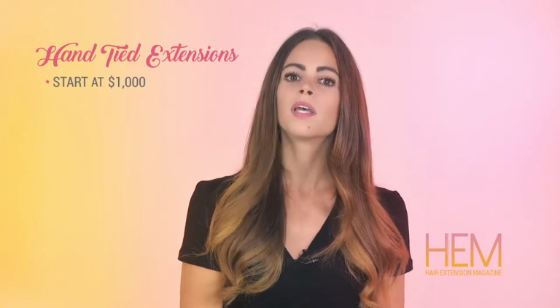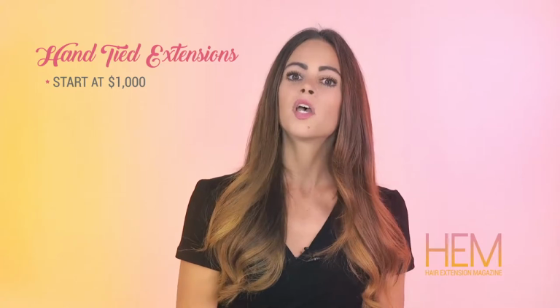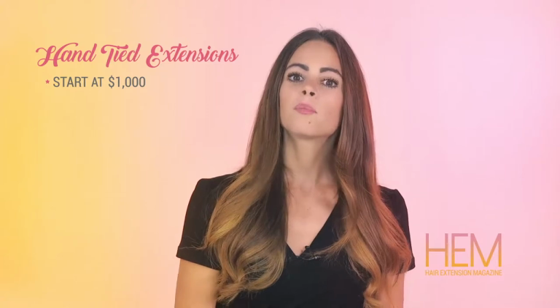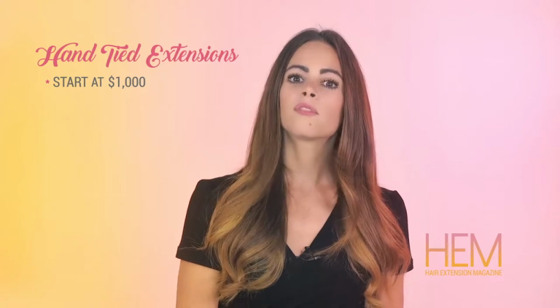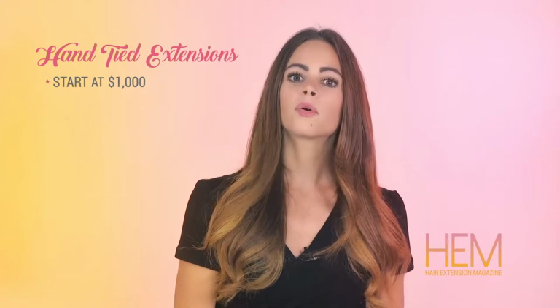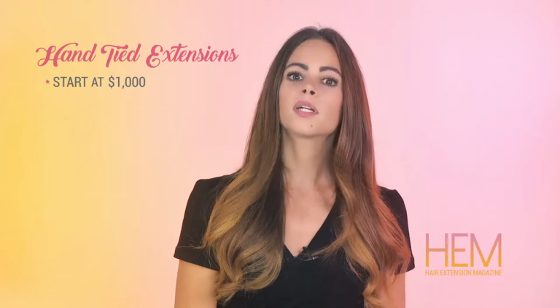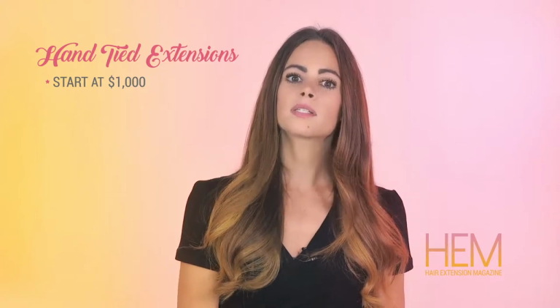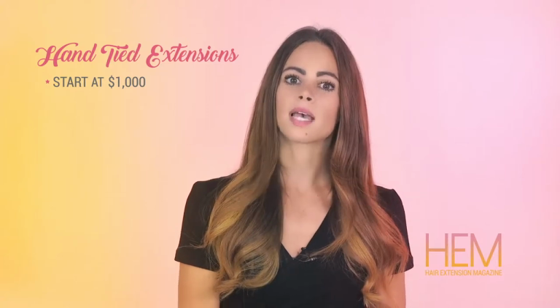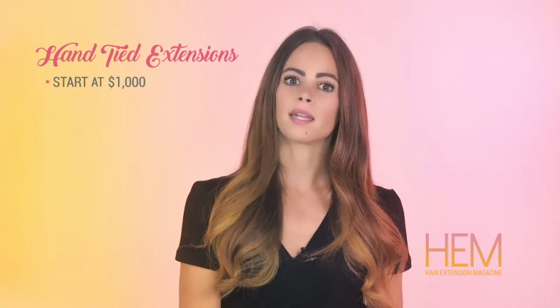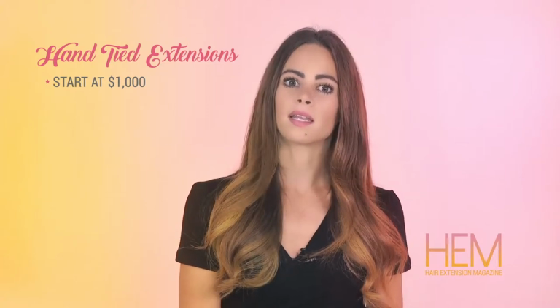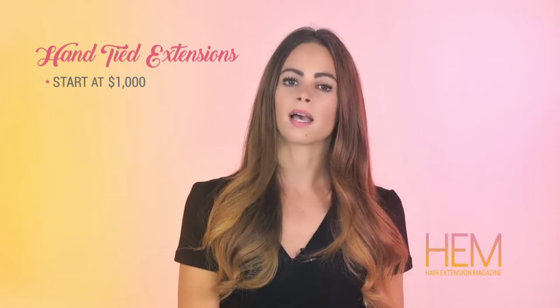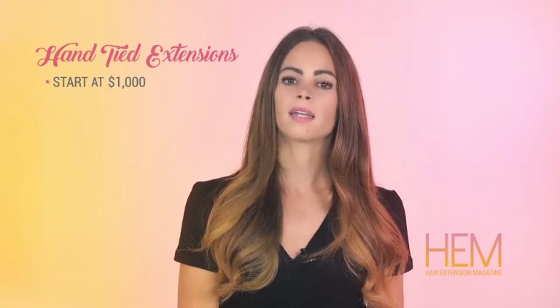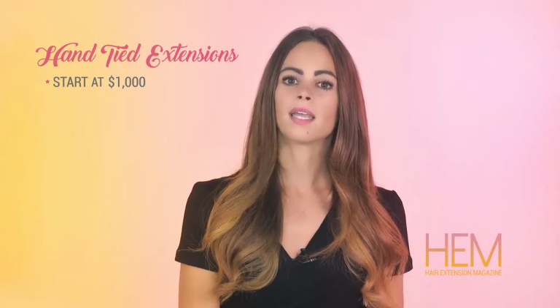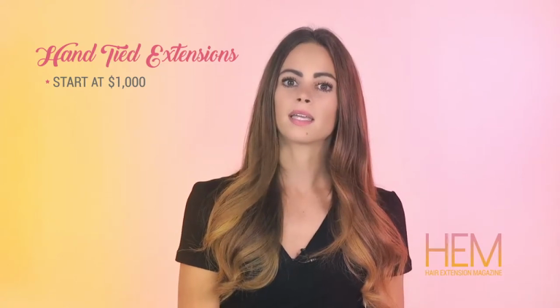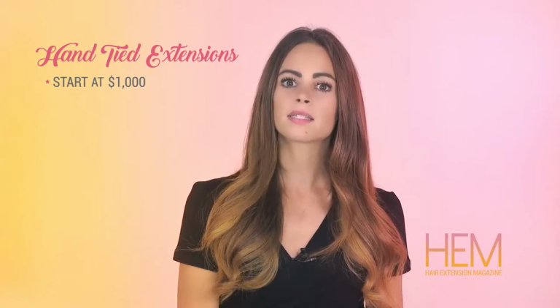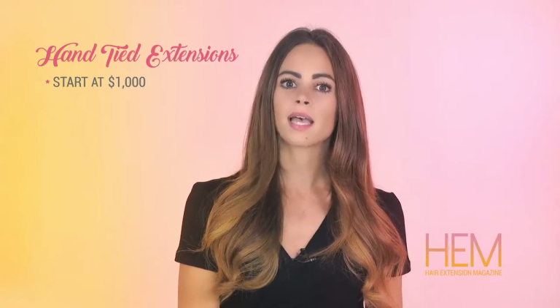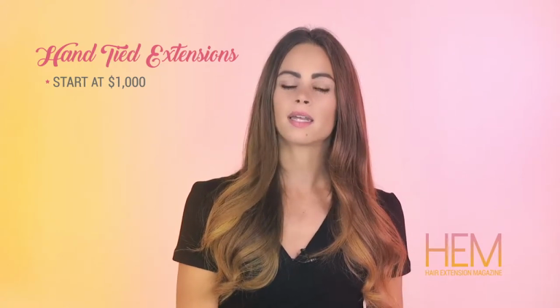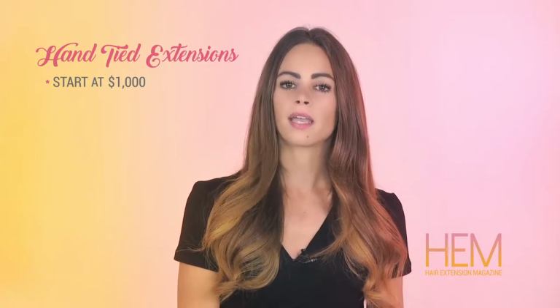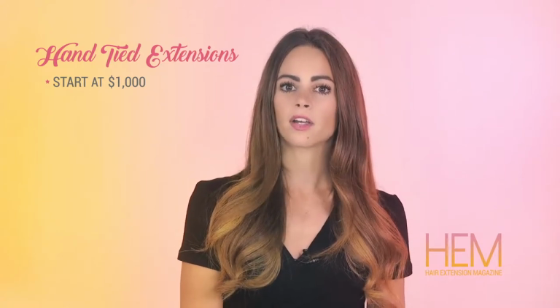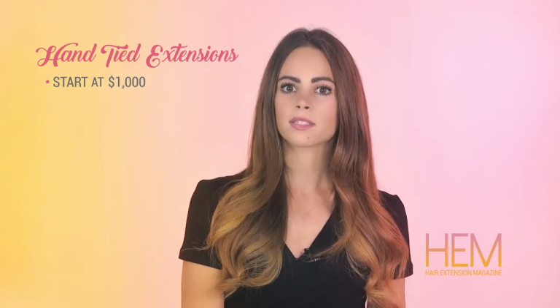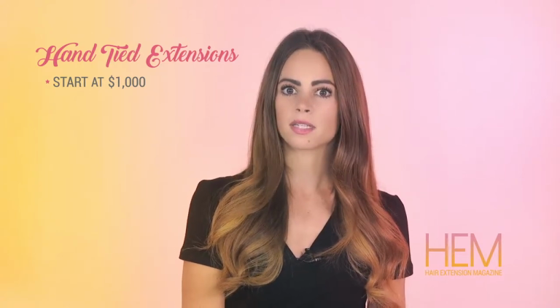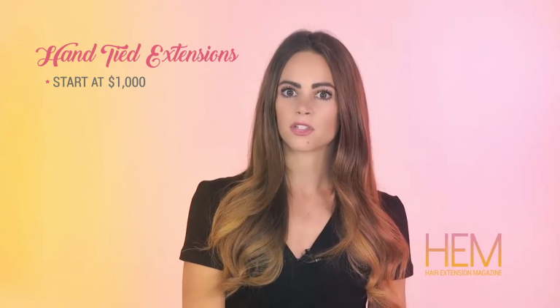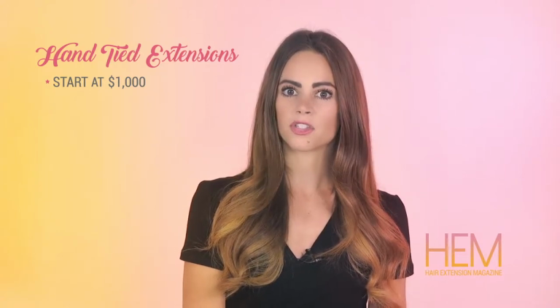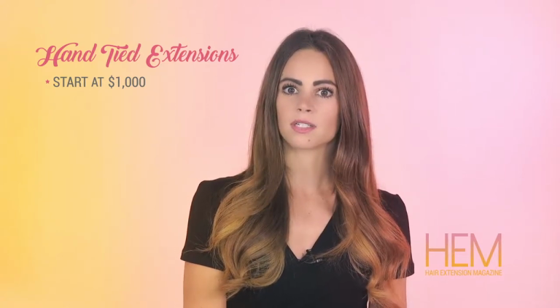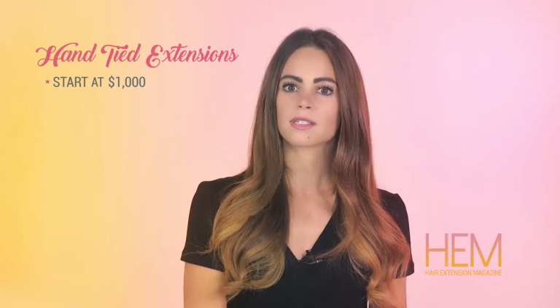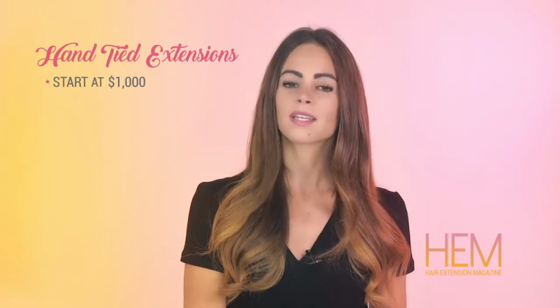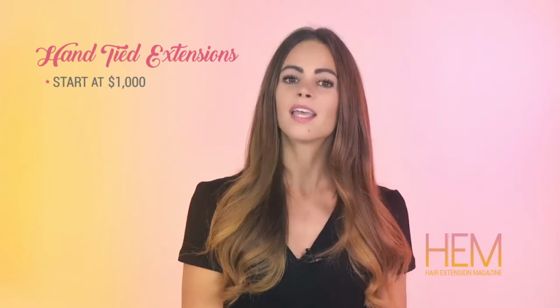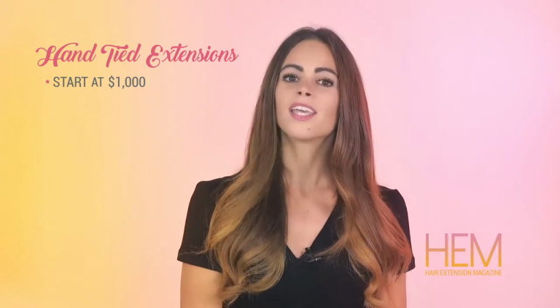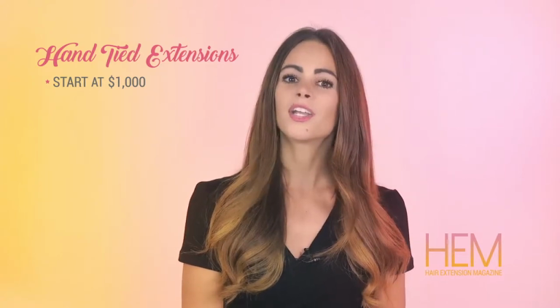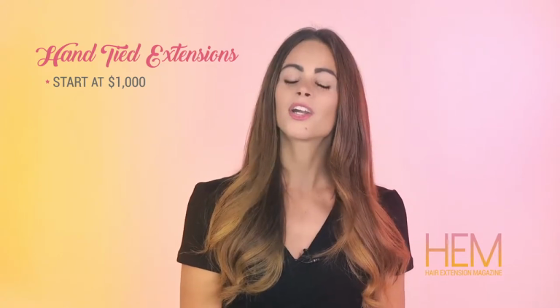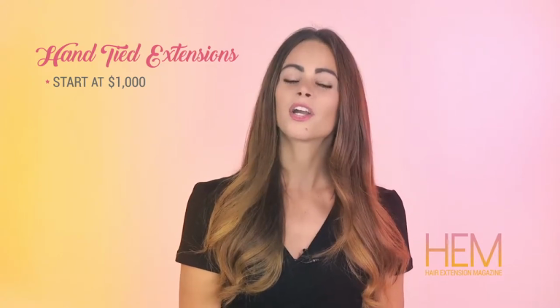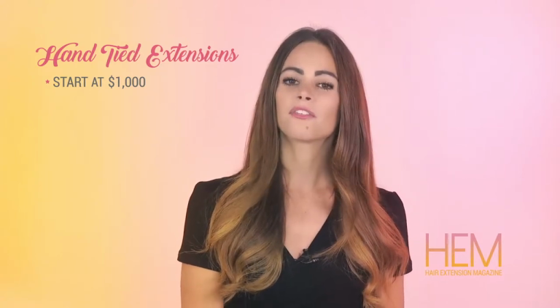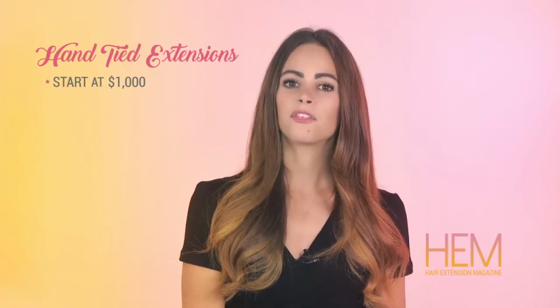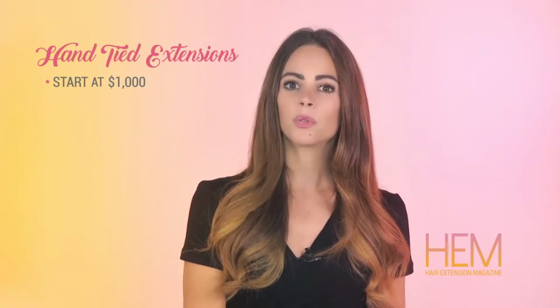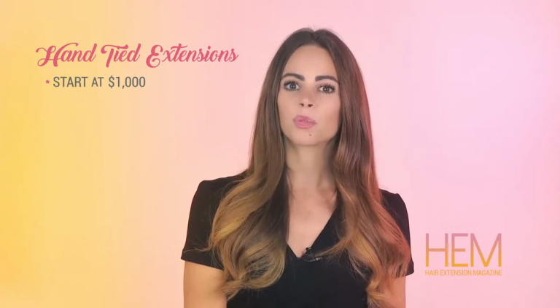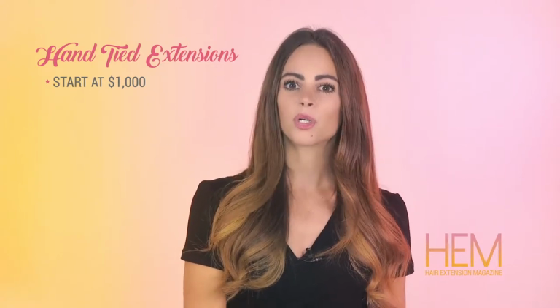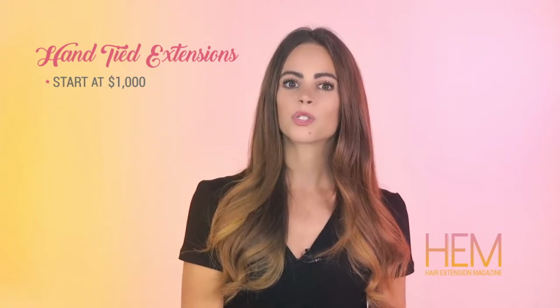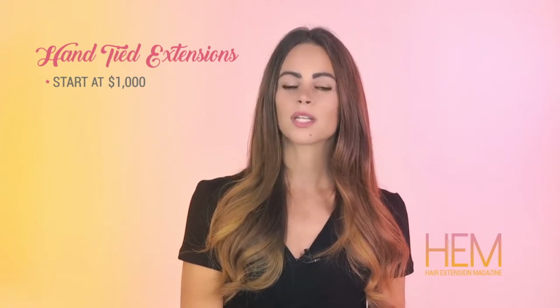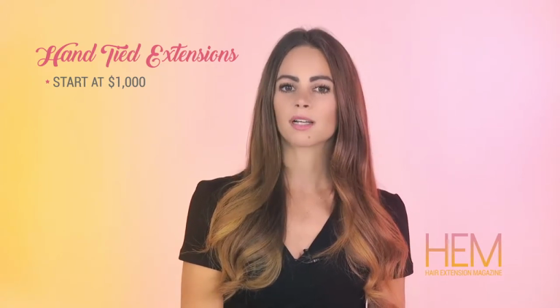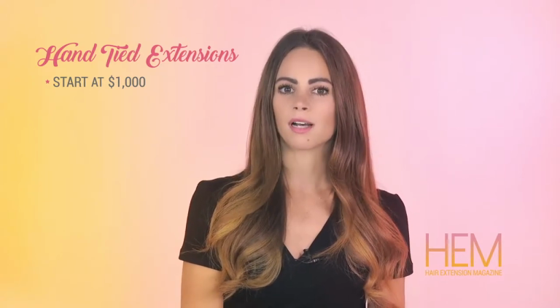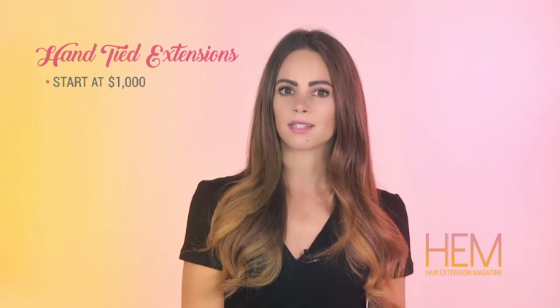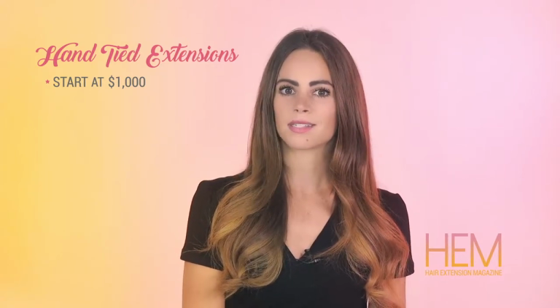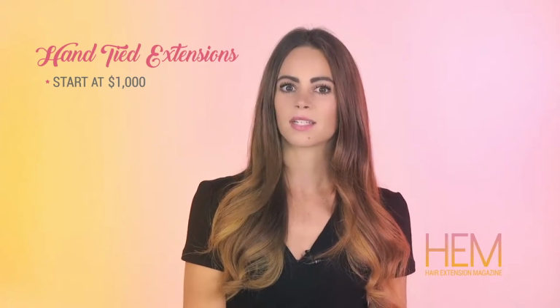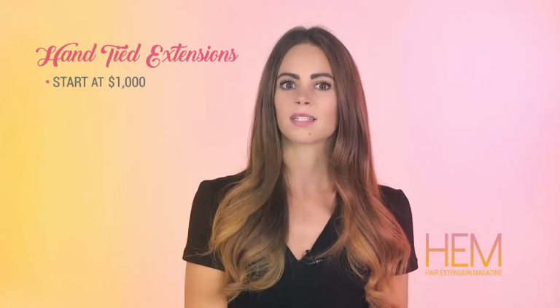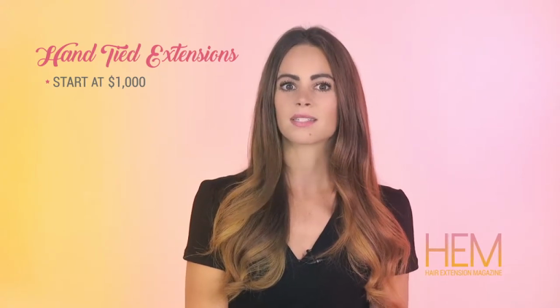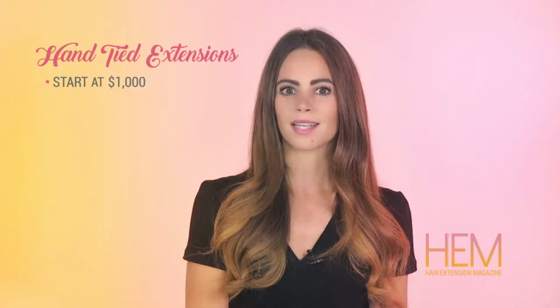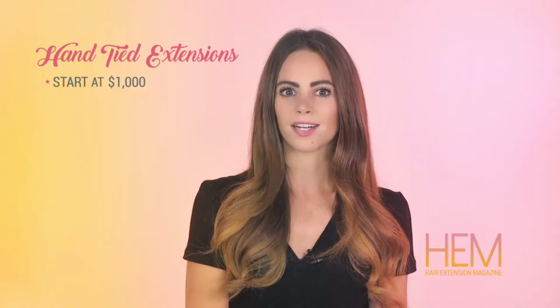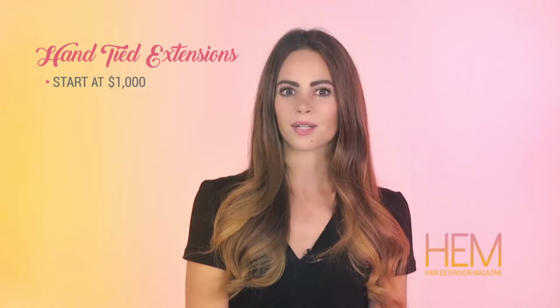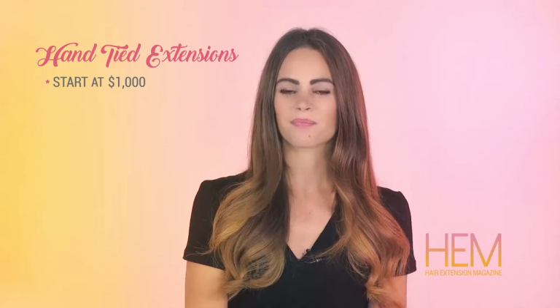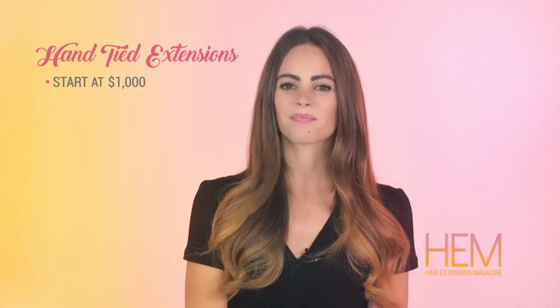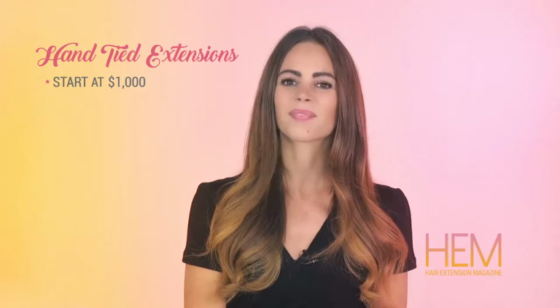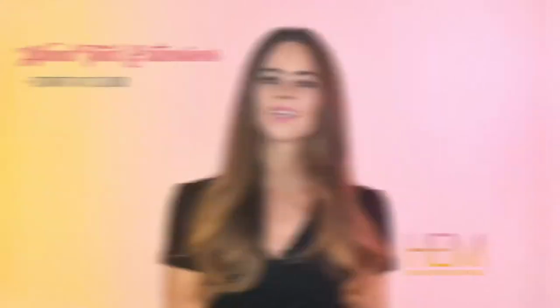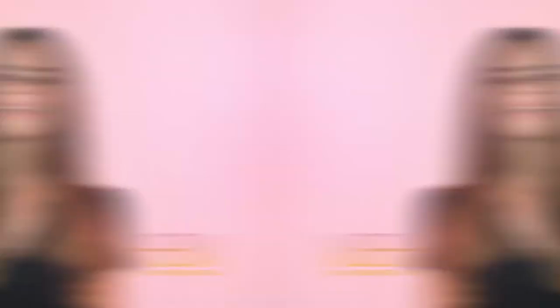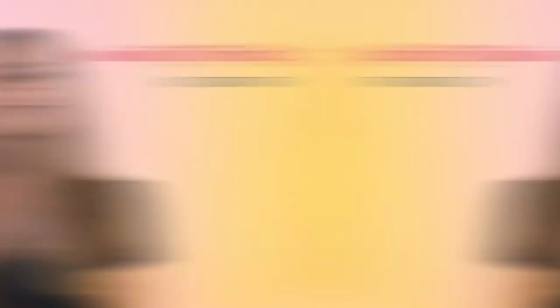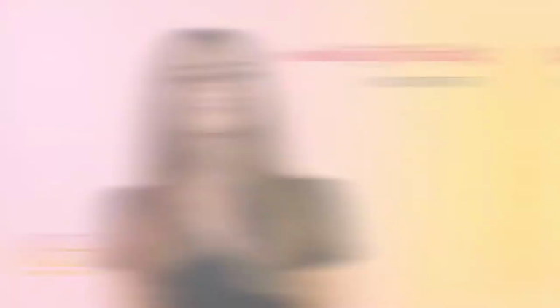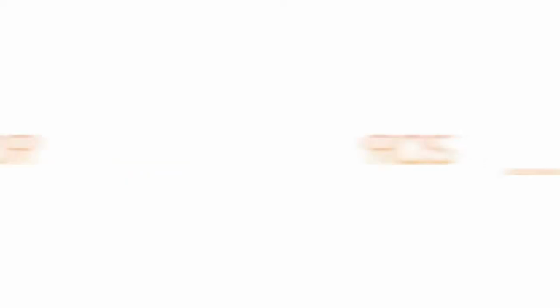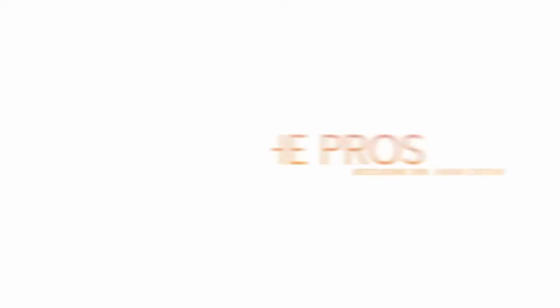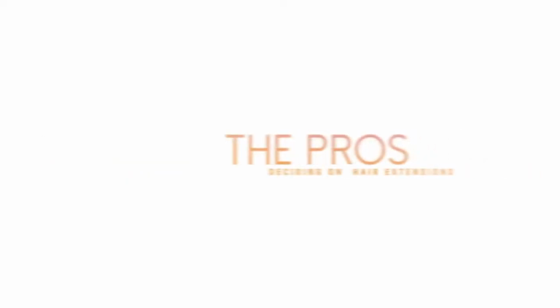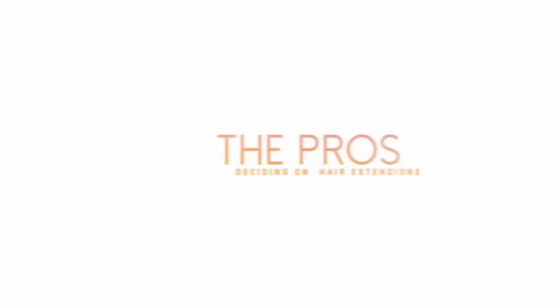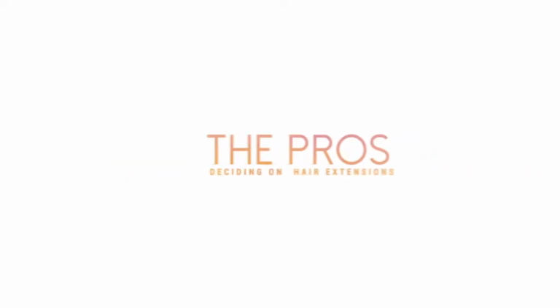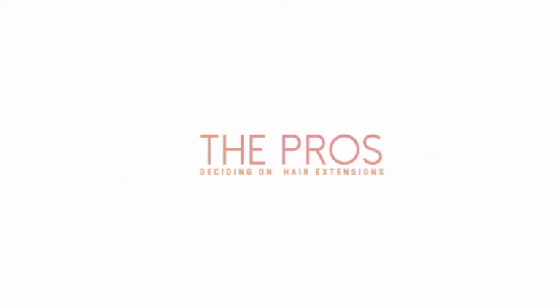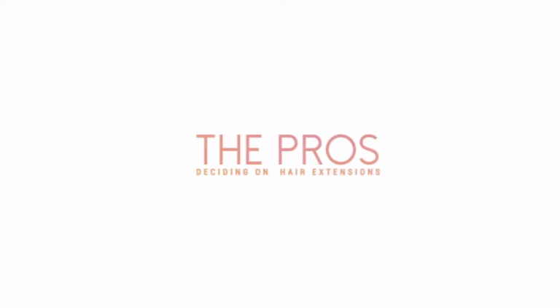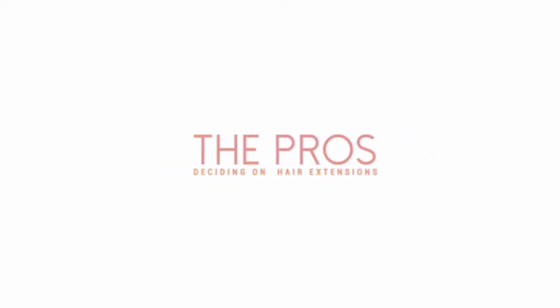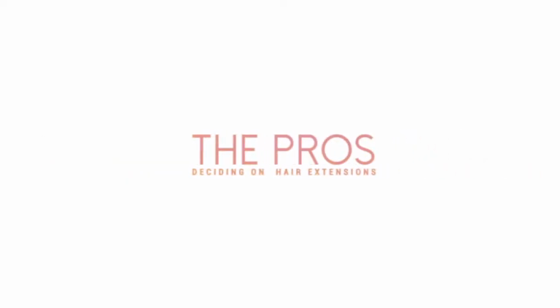Before deciding on hand-tied hair extensions, here are a few pros and cons to consider. Let's start with the pros.